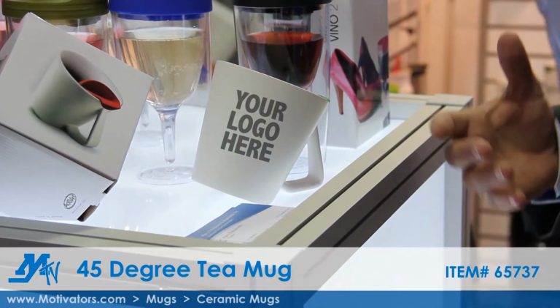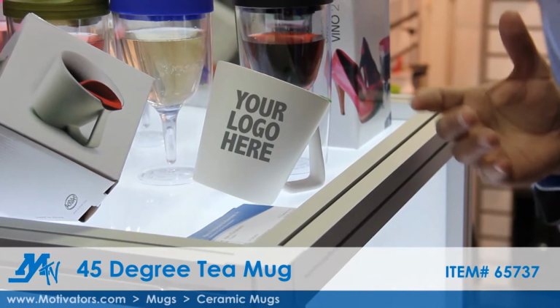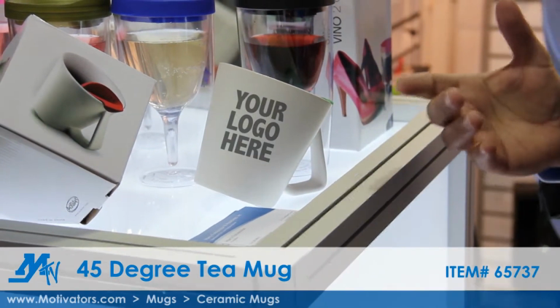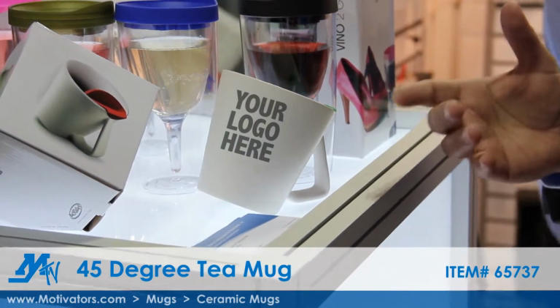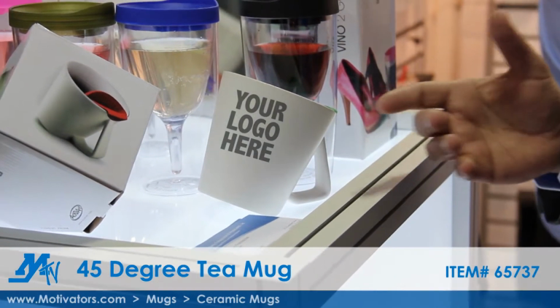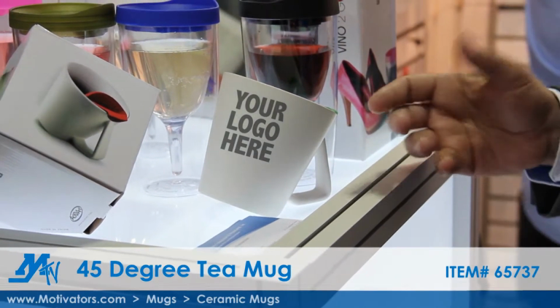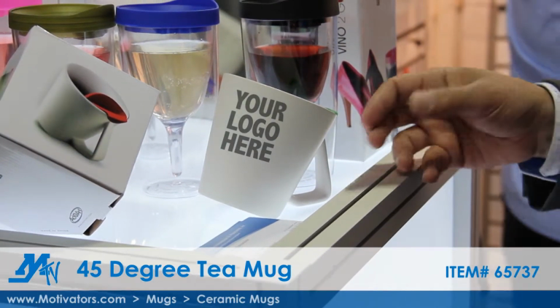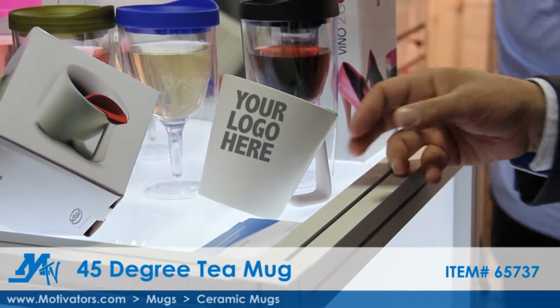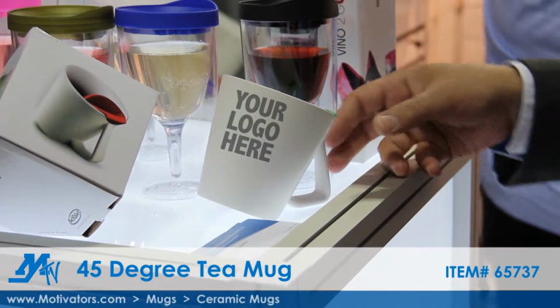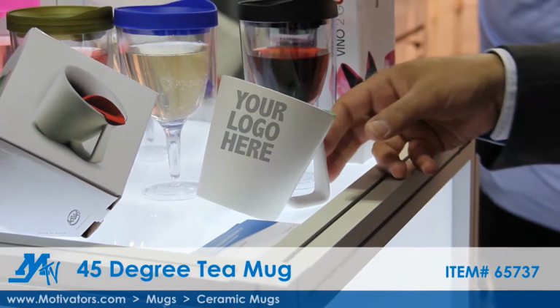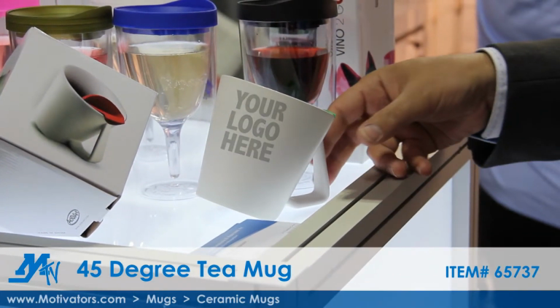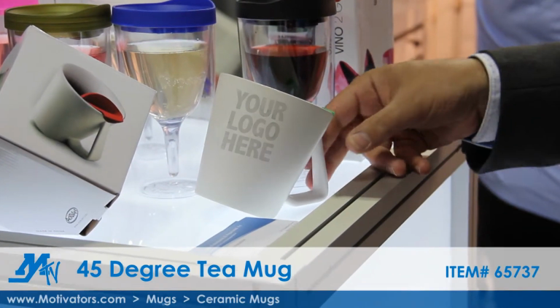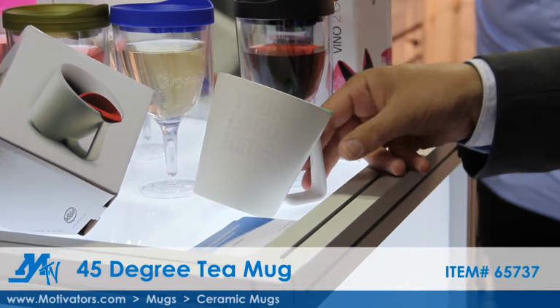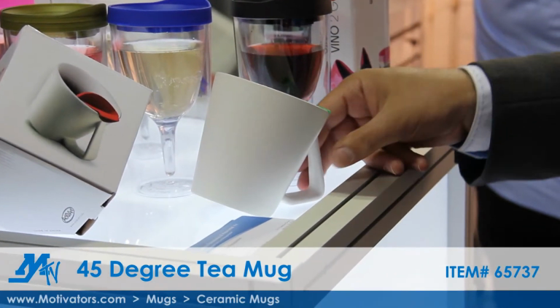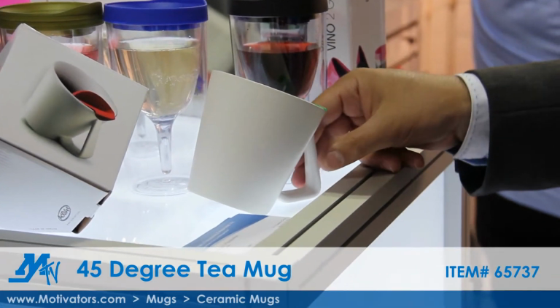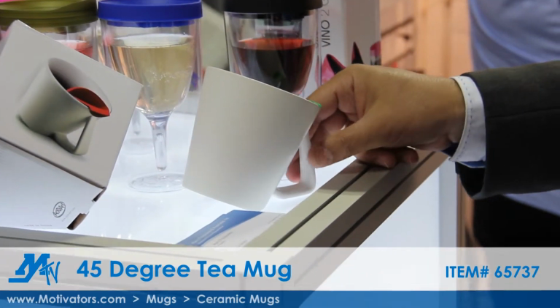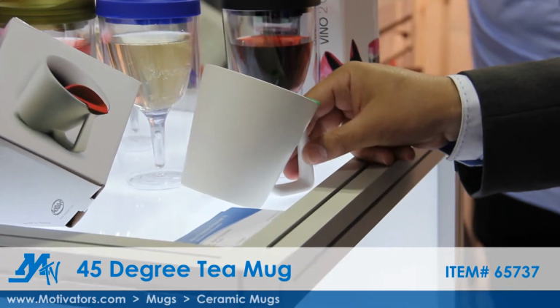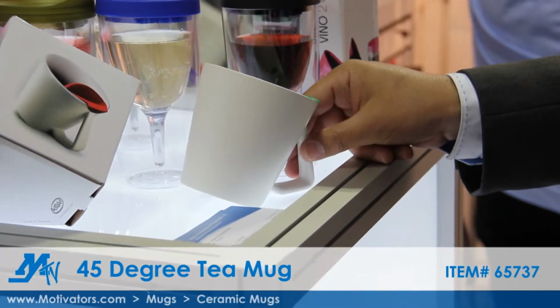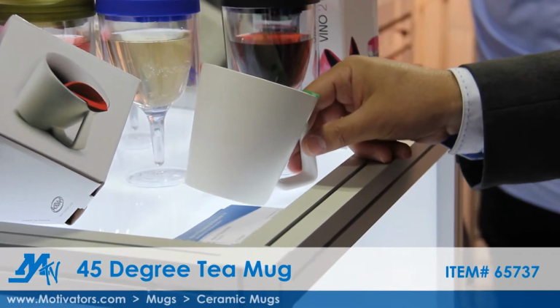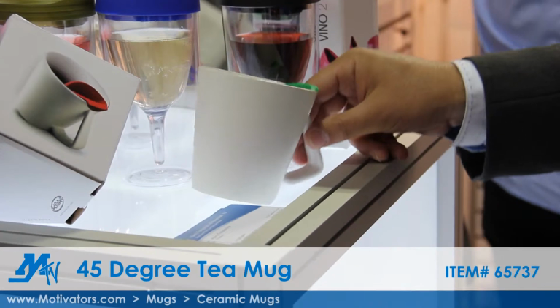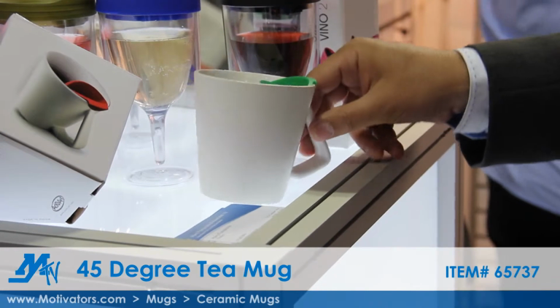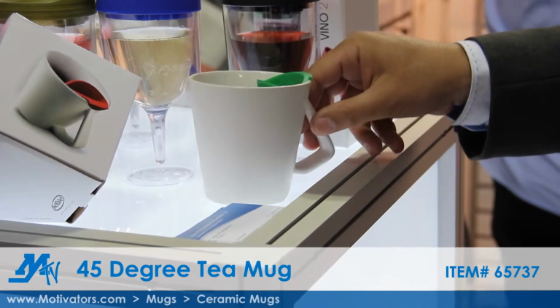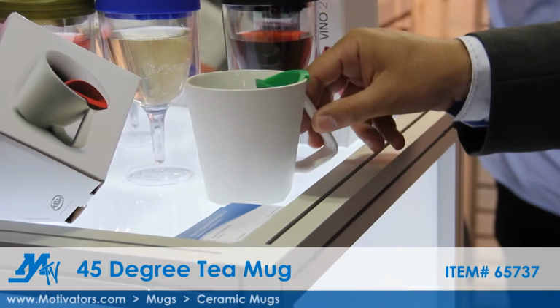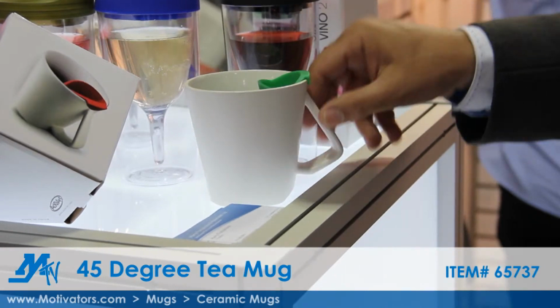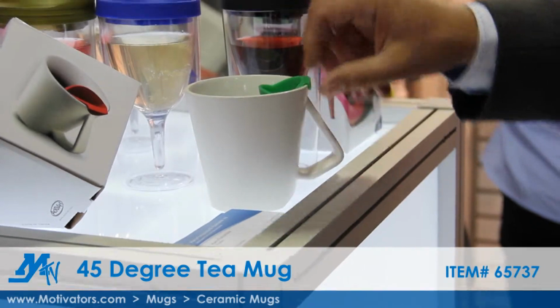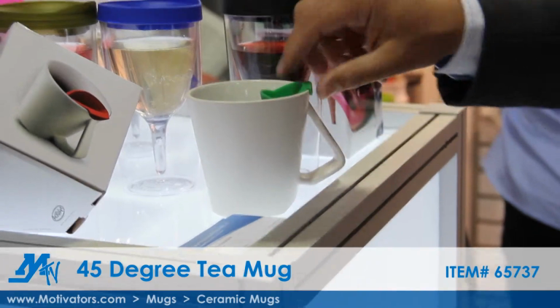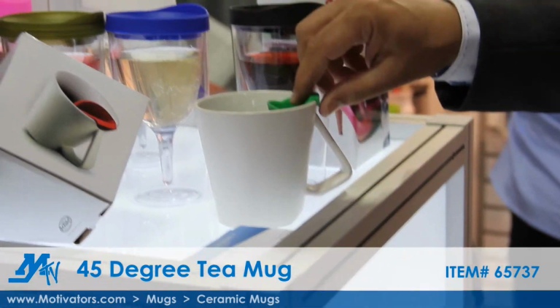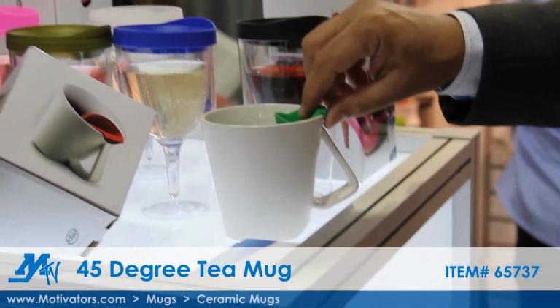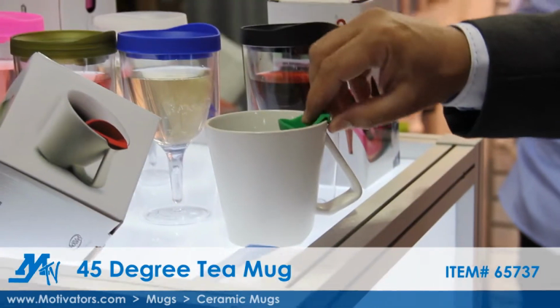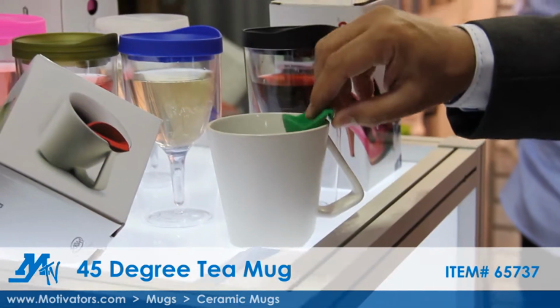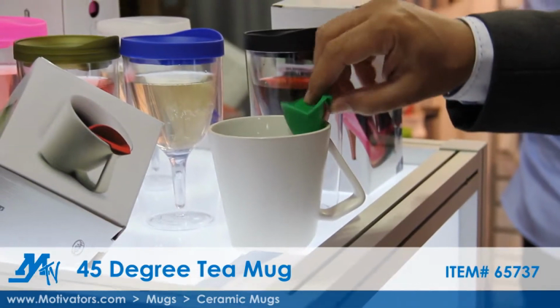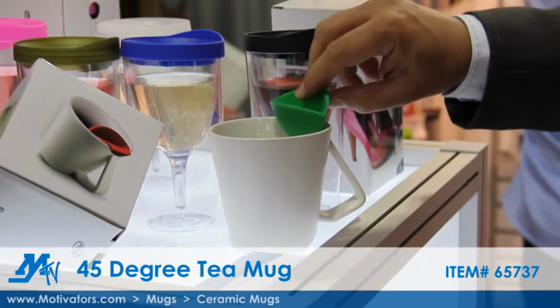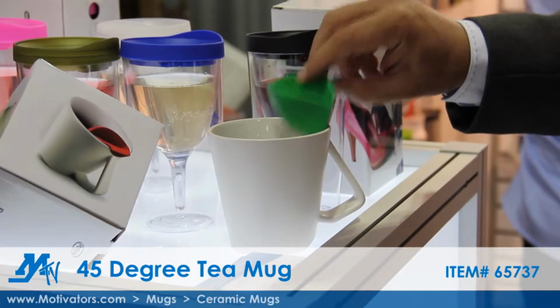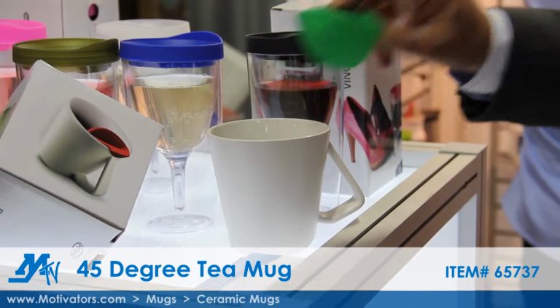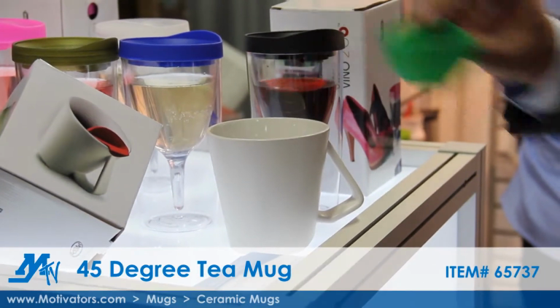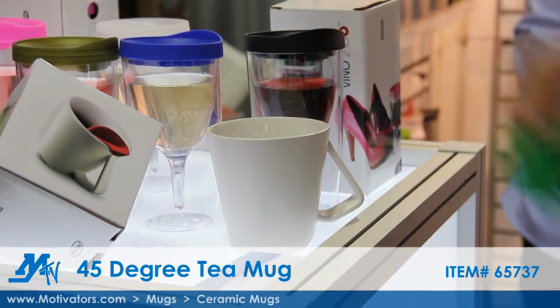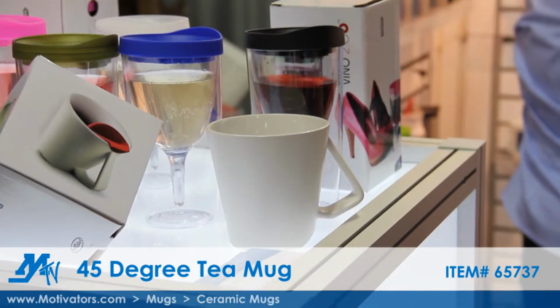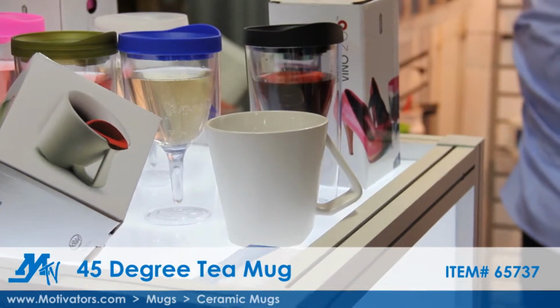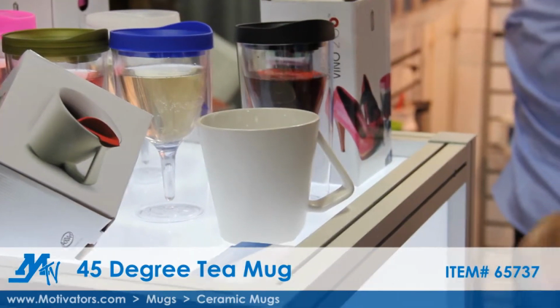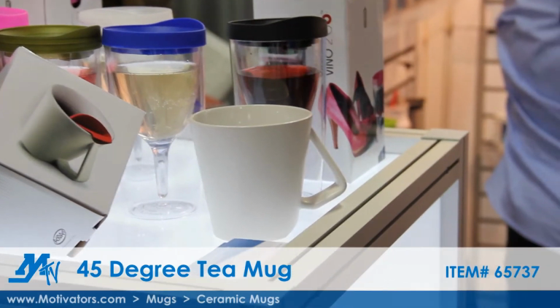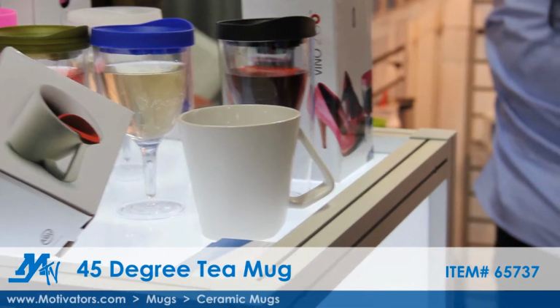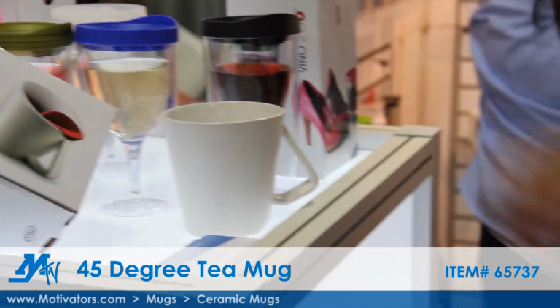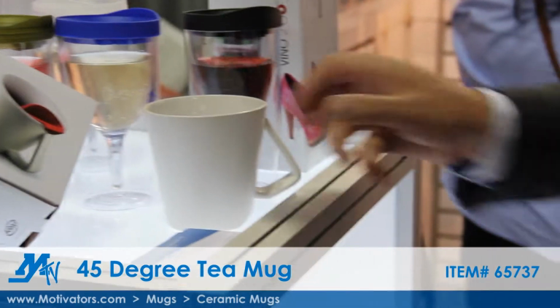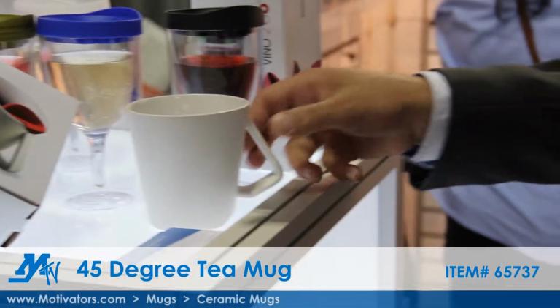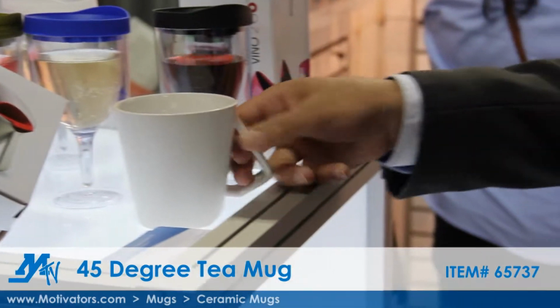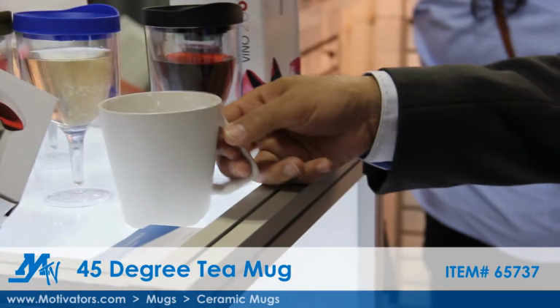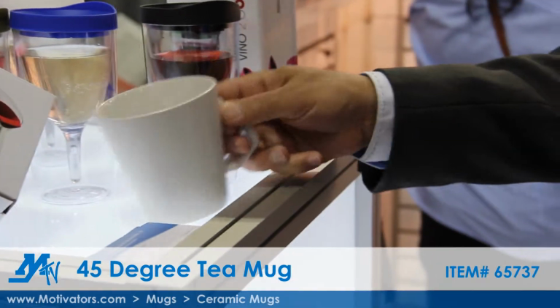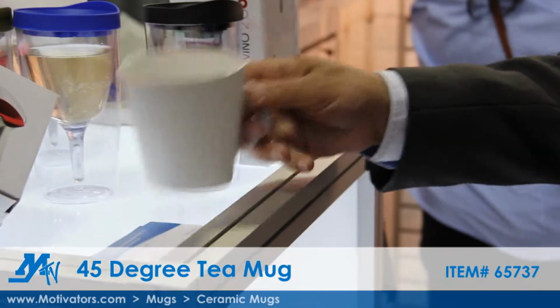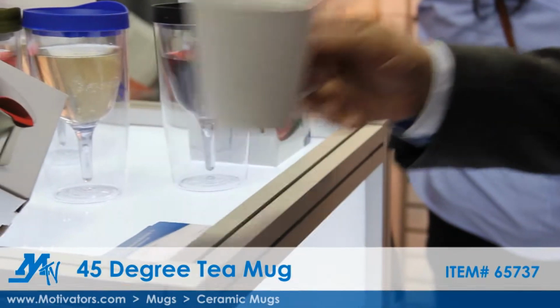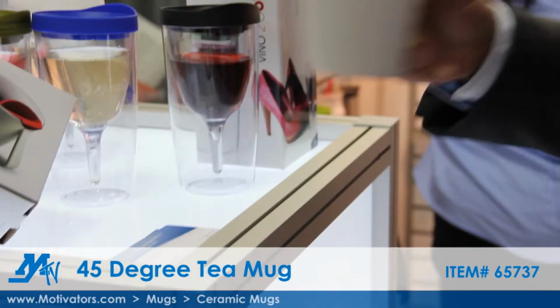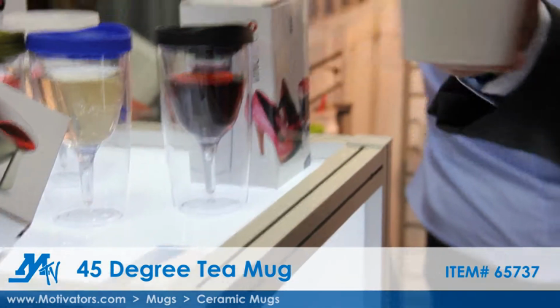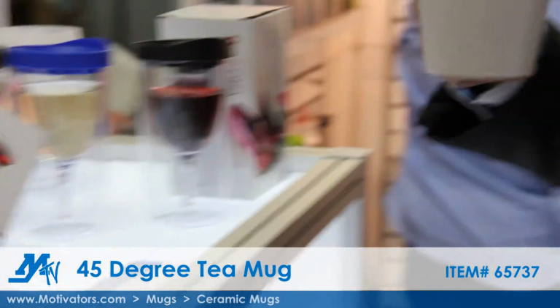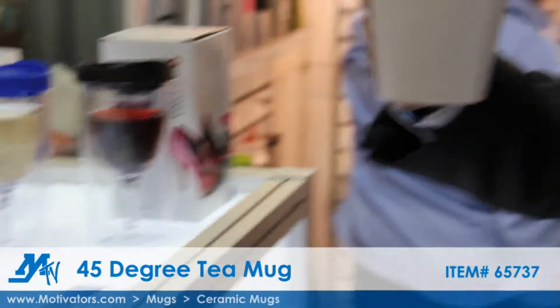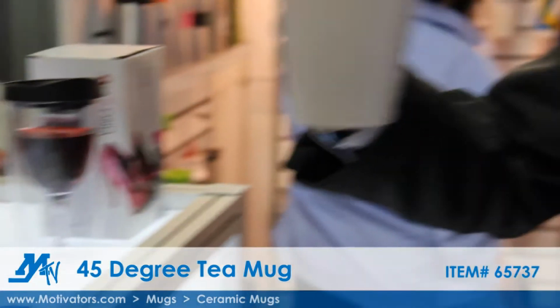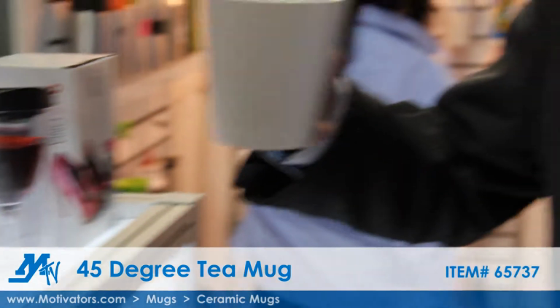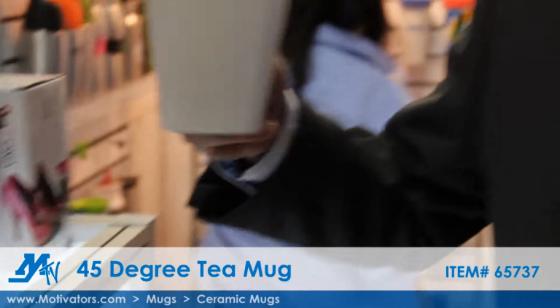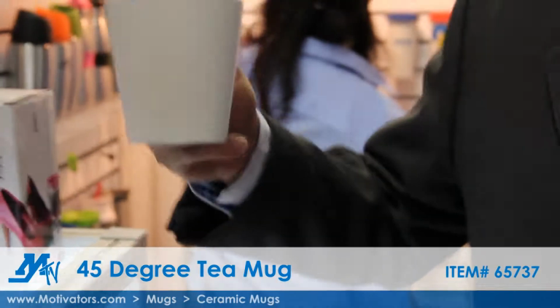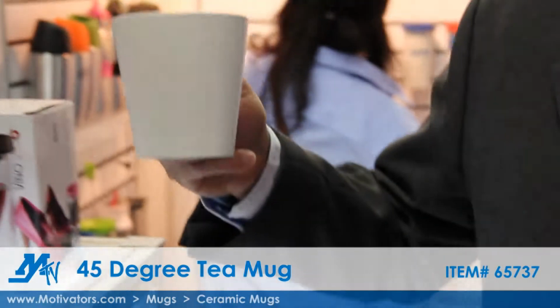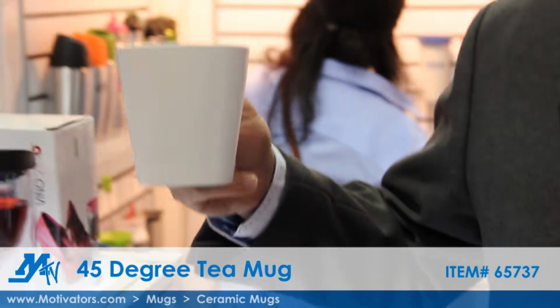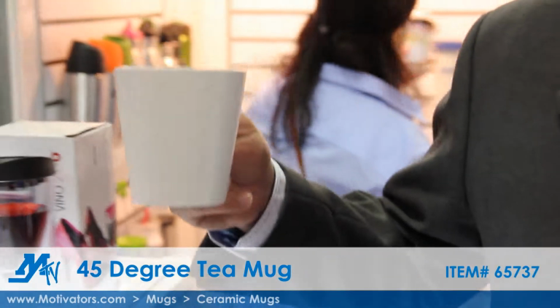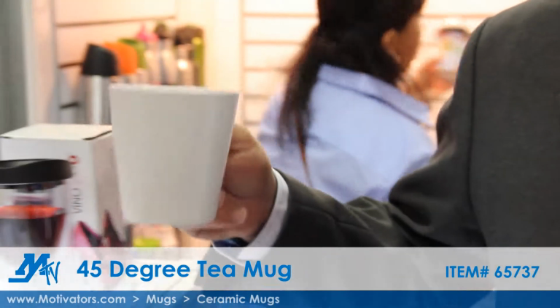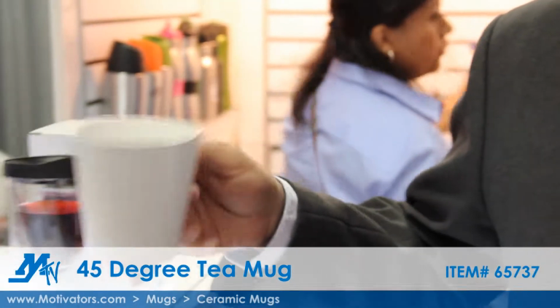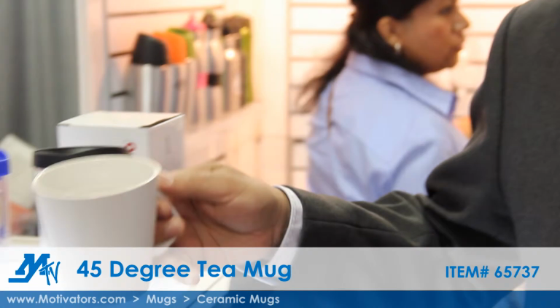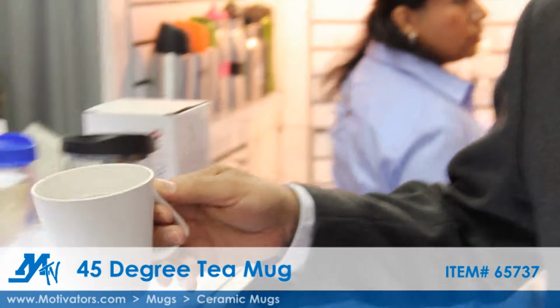Once you're done with it, you bring it back up in the water, you take this out, dump it, and now you actually have your tea. It's called the 45 degree.